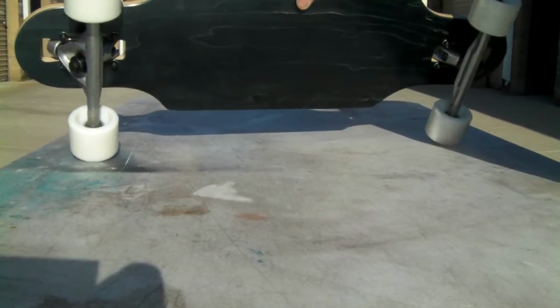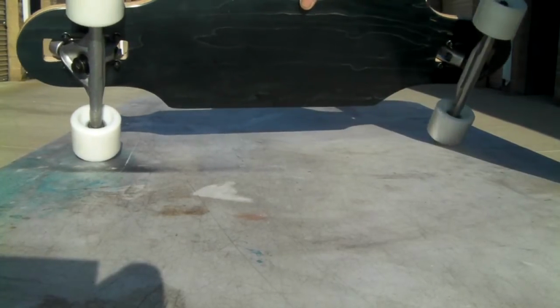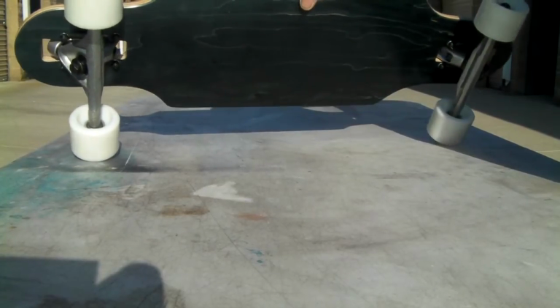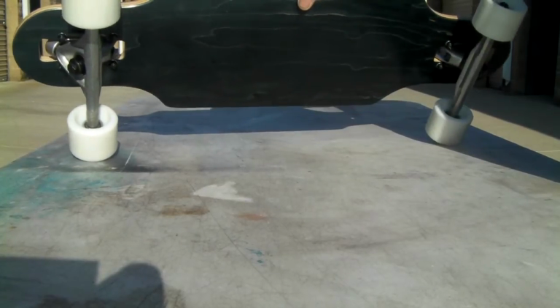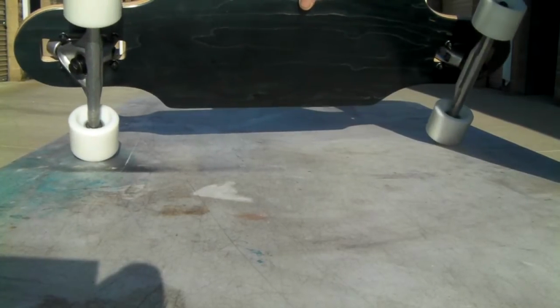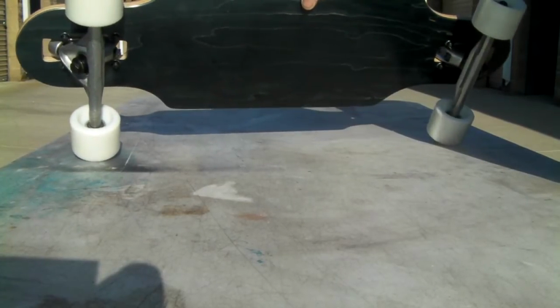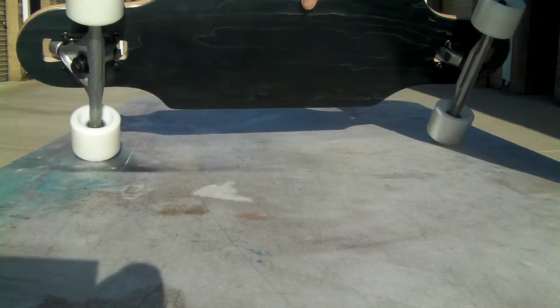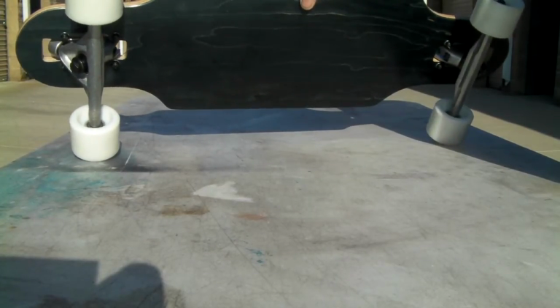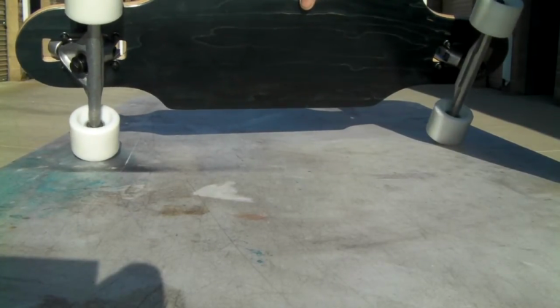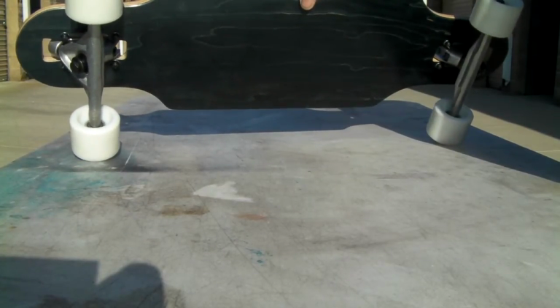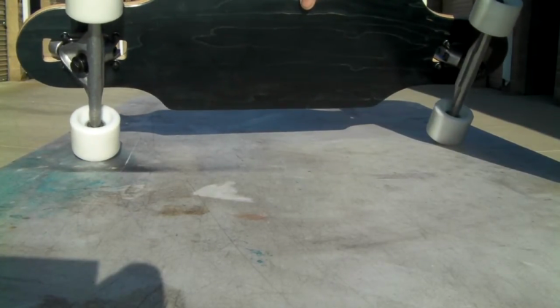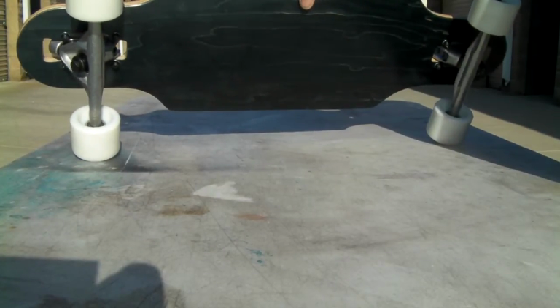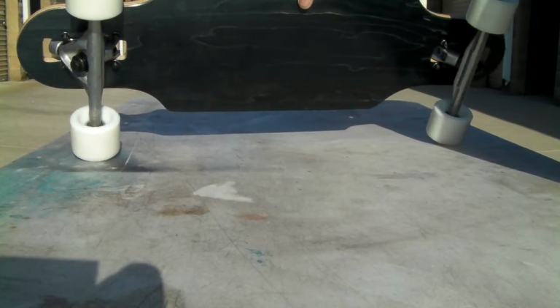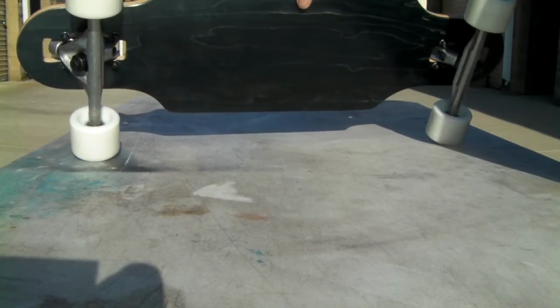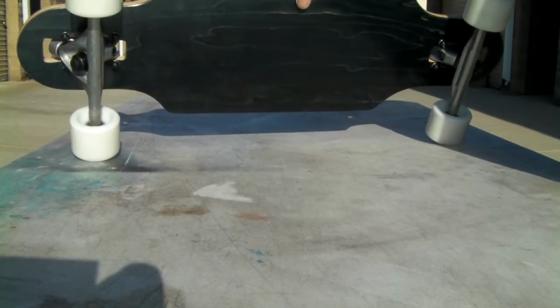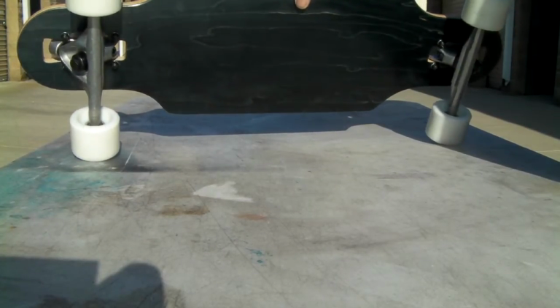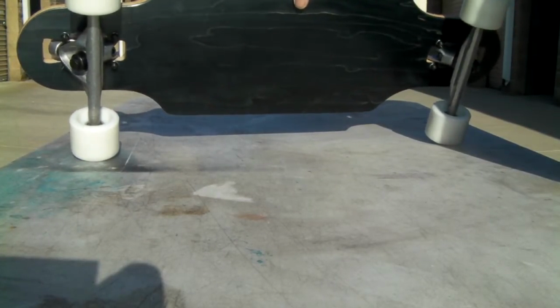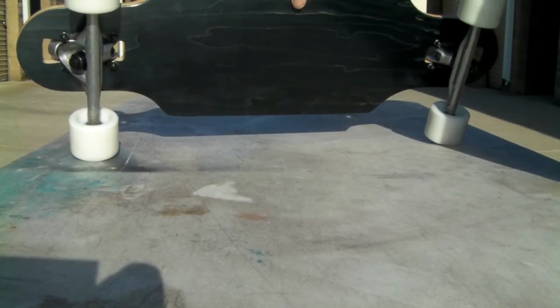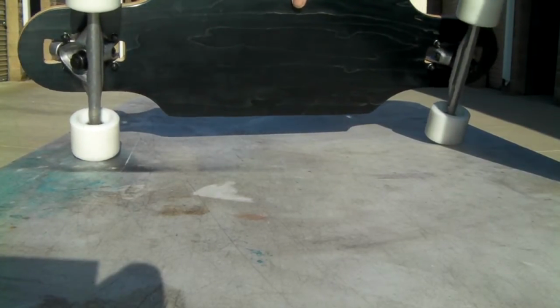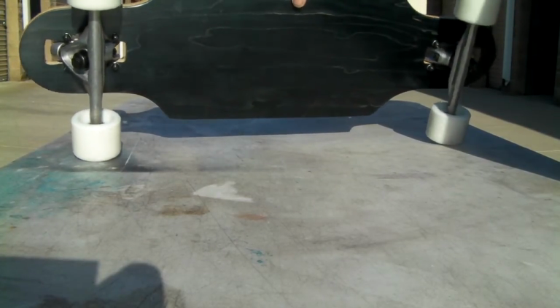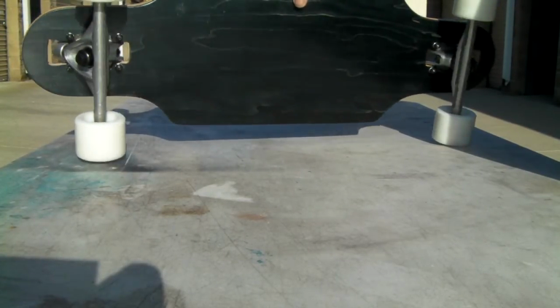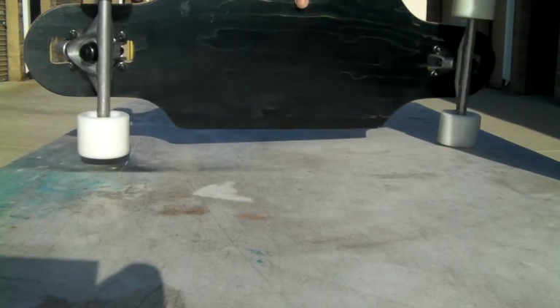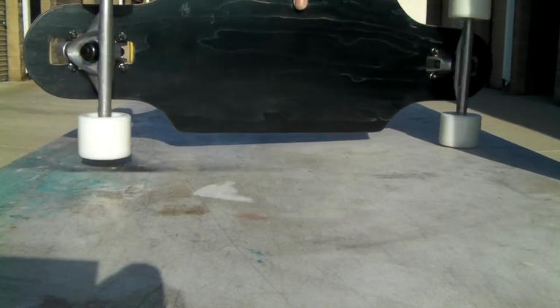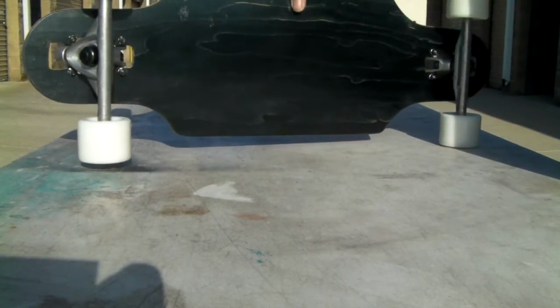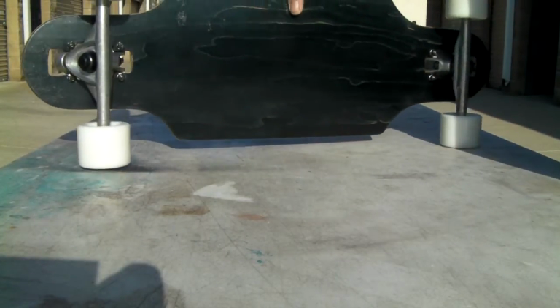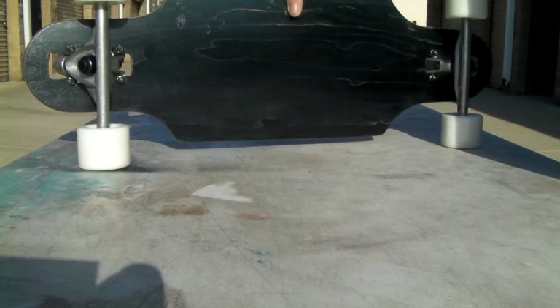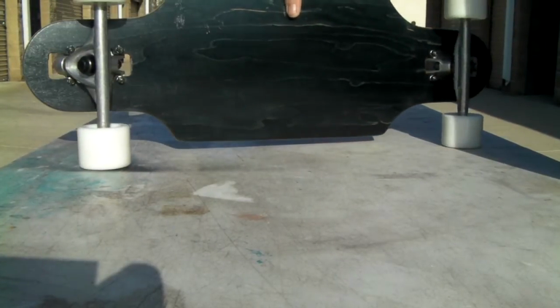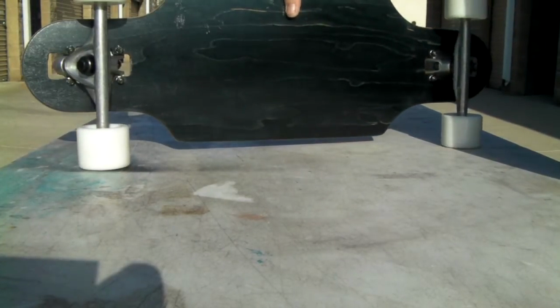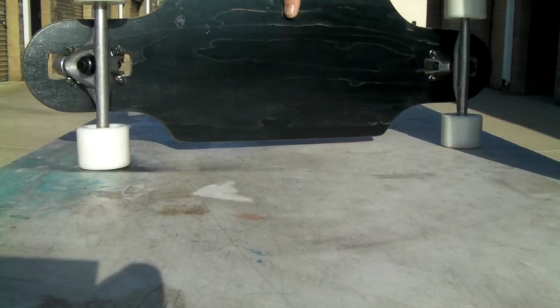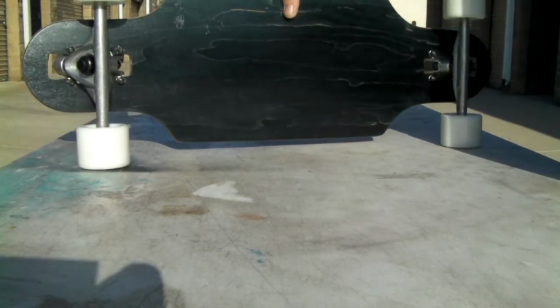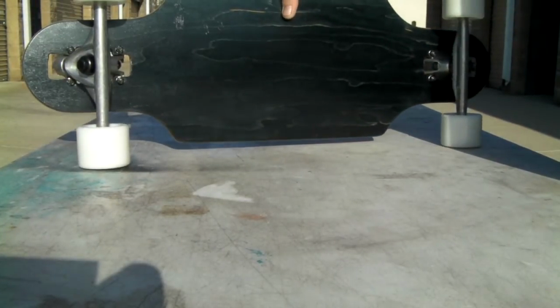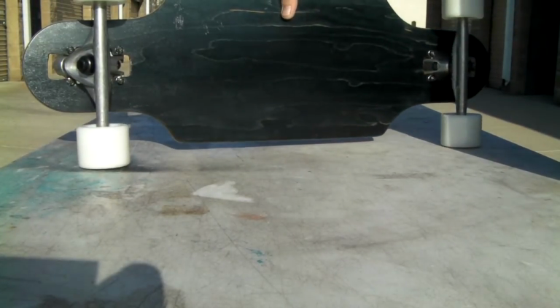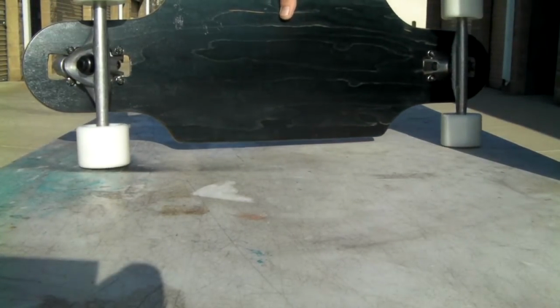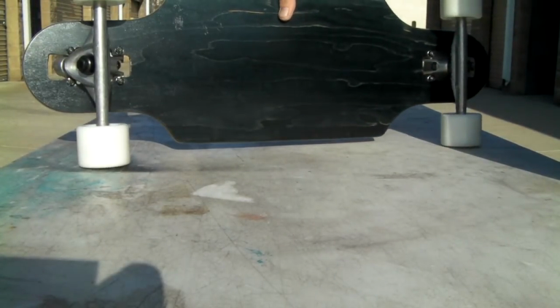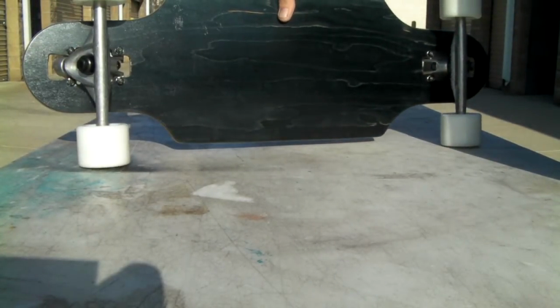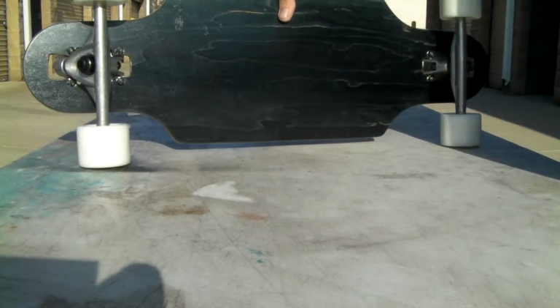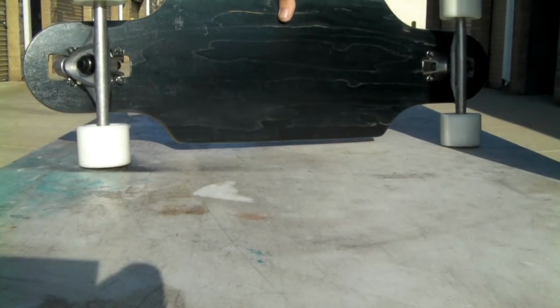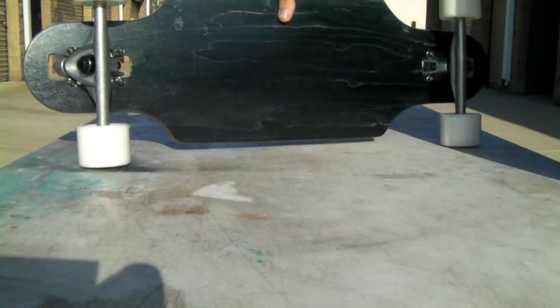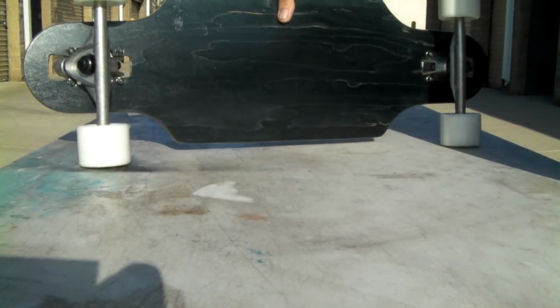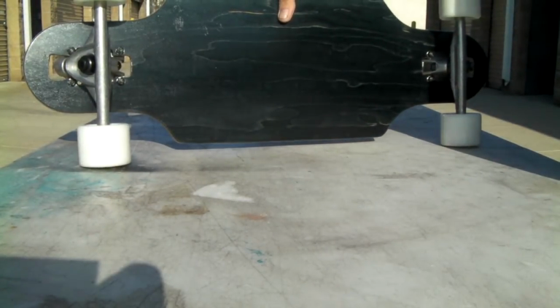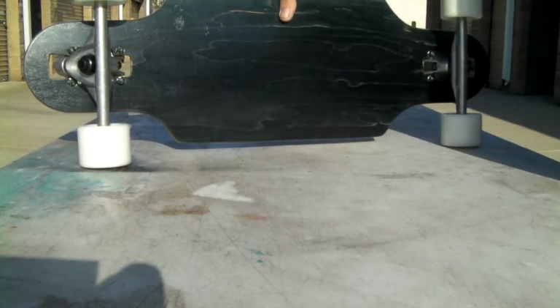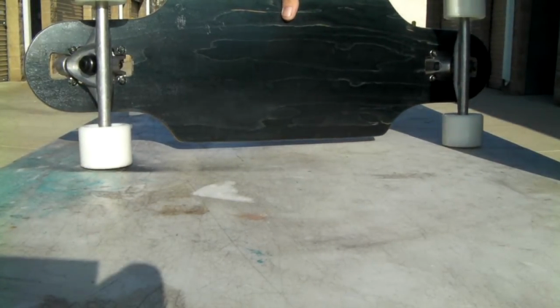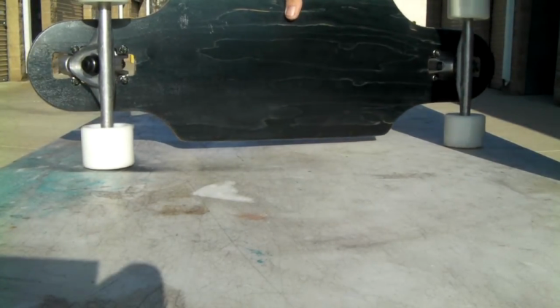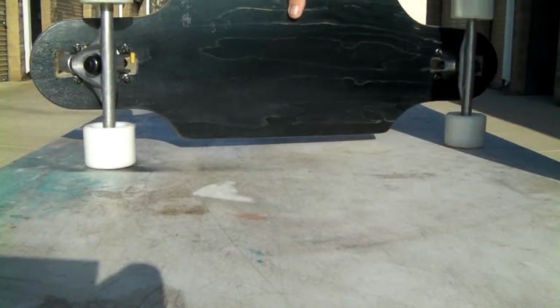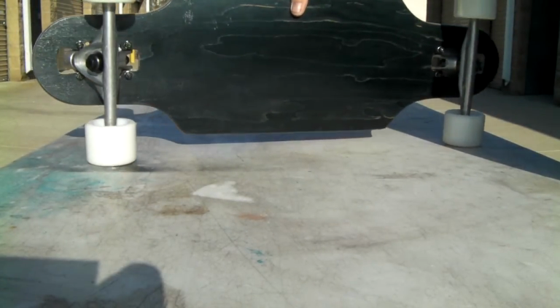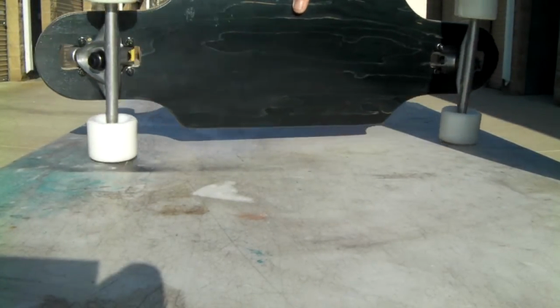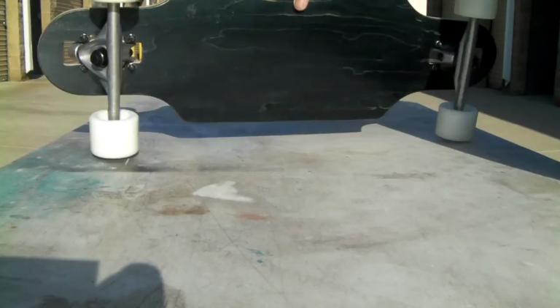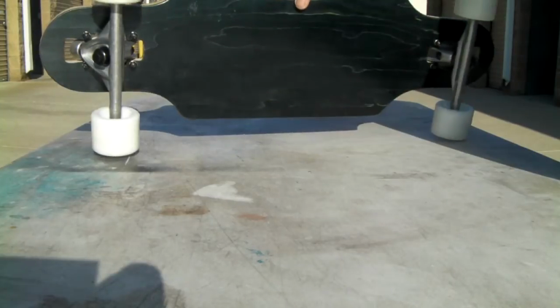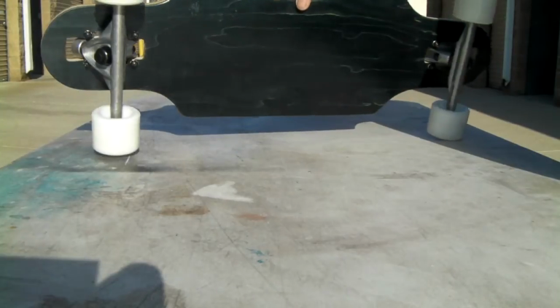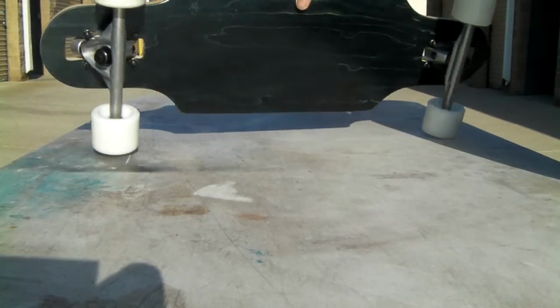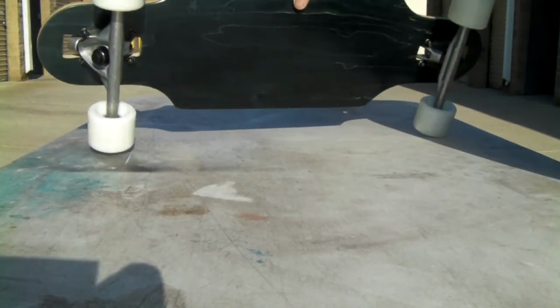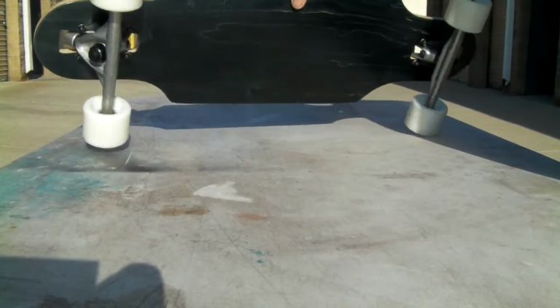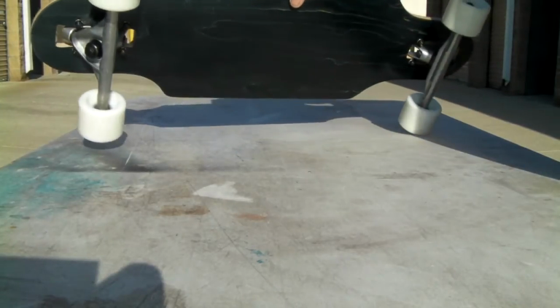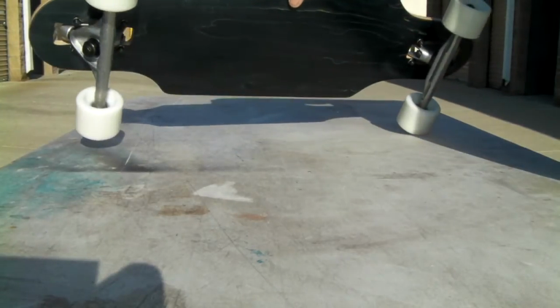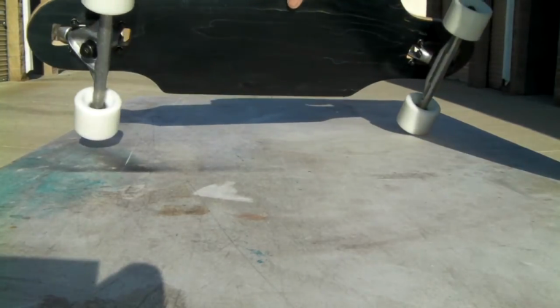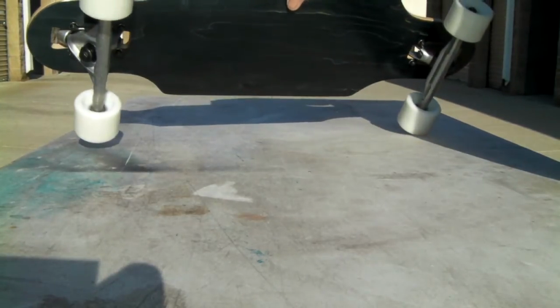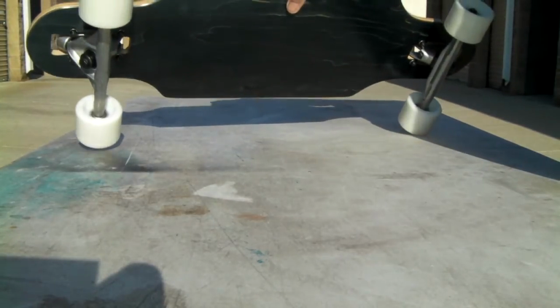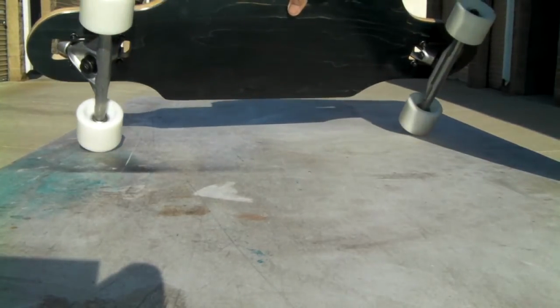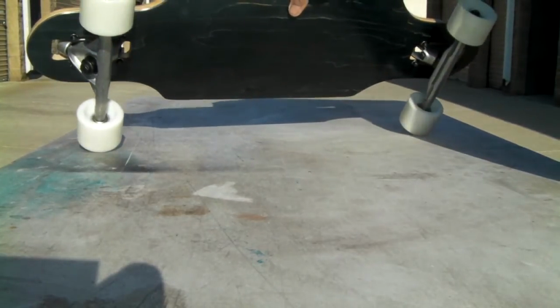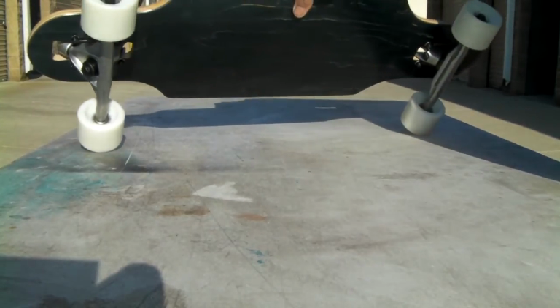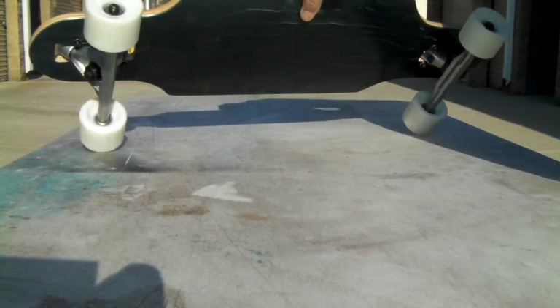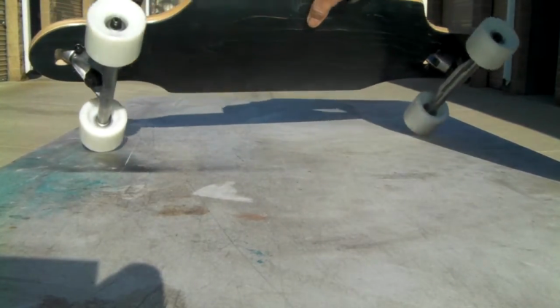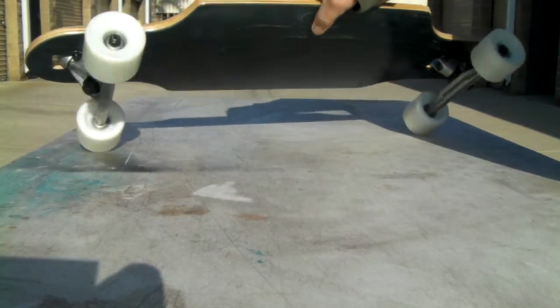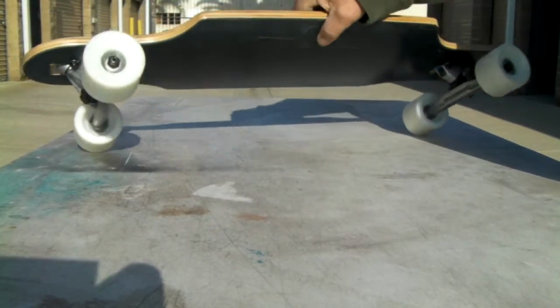Anyway, drop through. It's set up with some big wide reverse kingpin trucks and some 70 millimeter wheels.